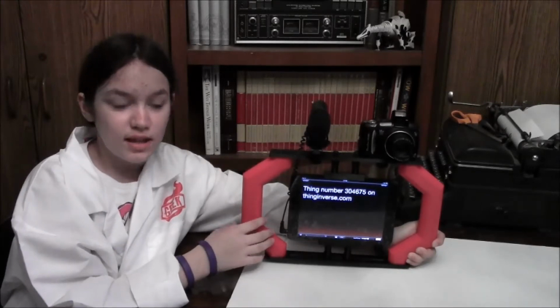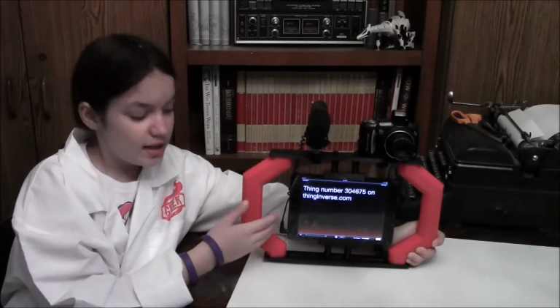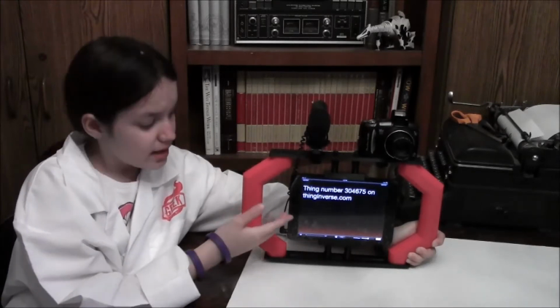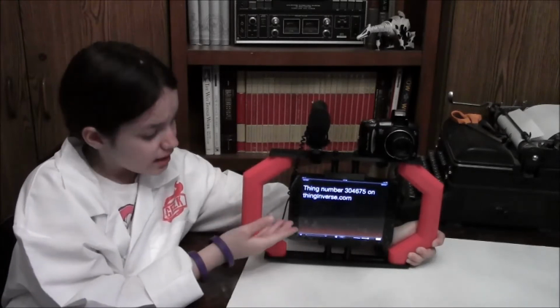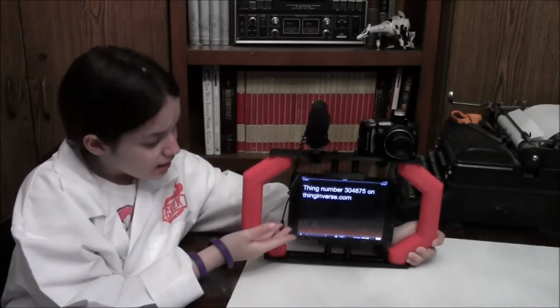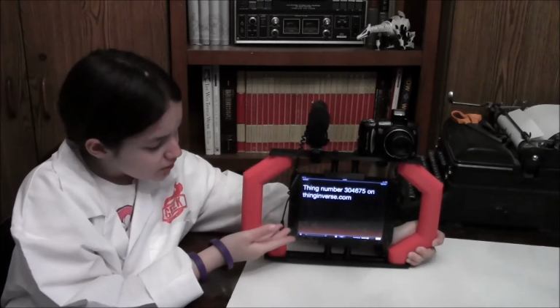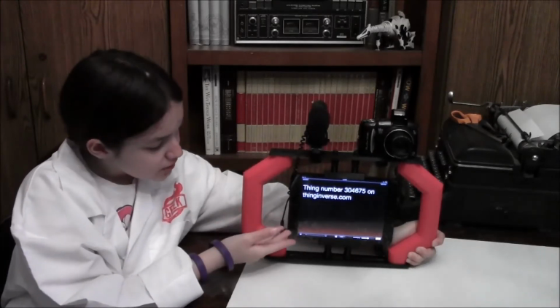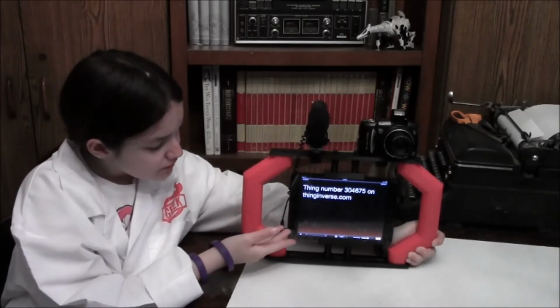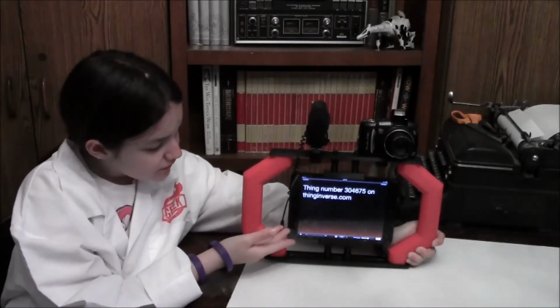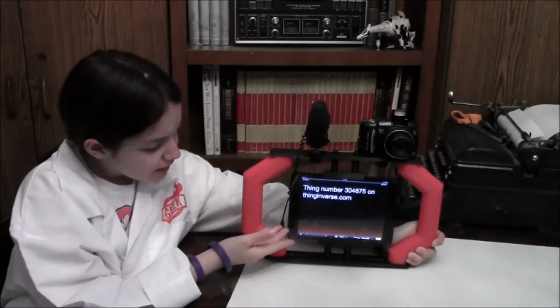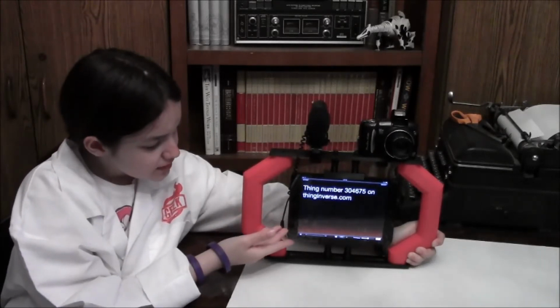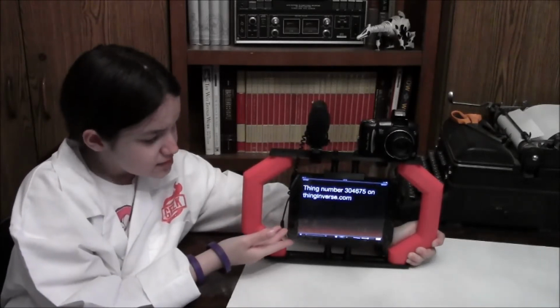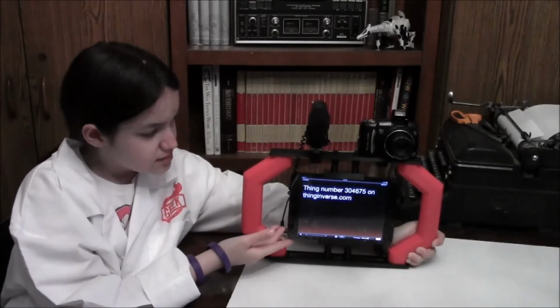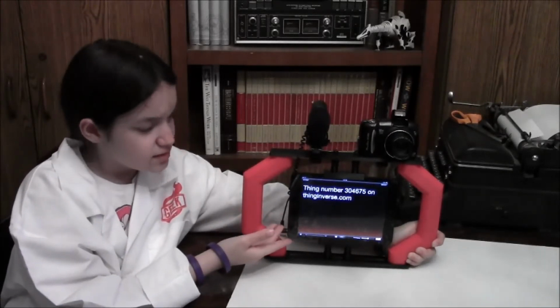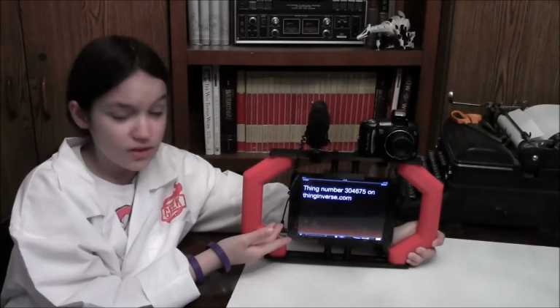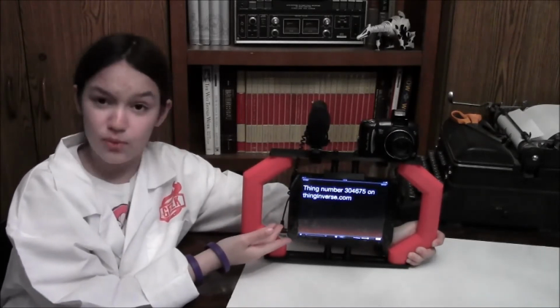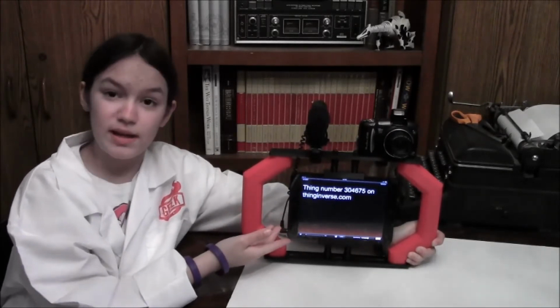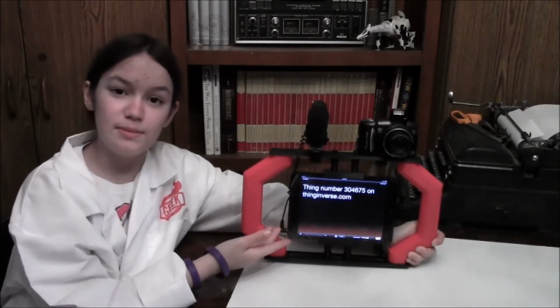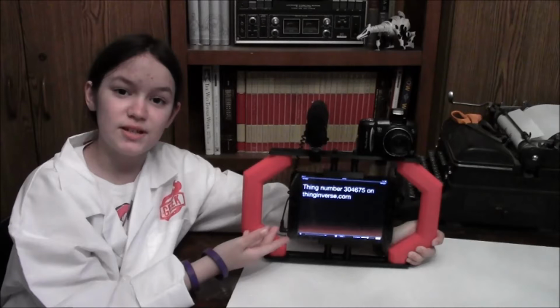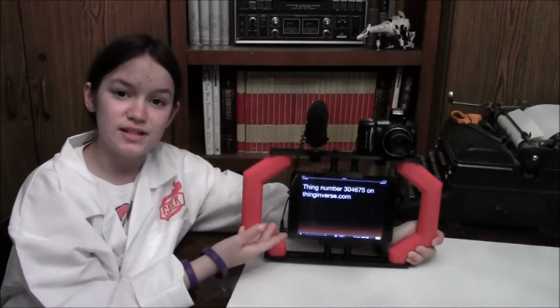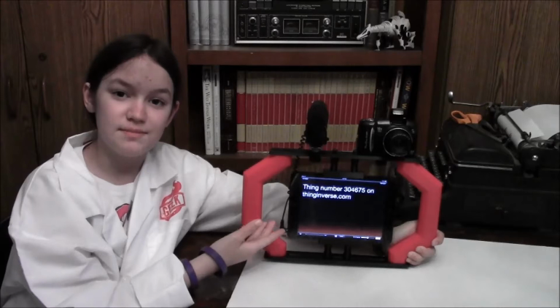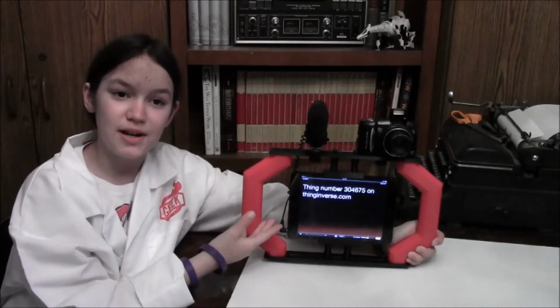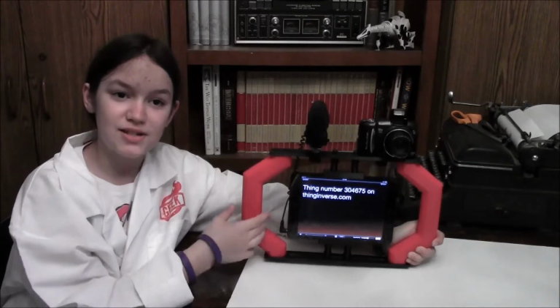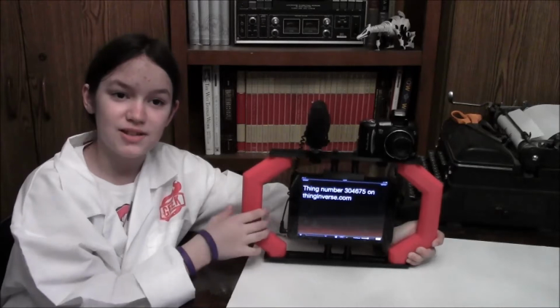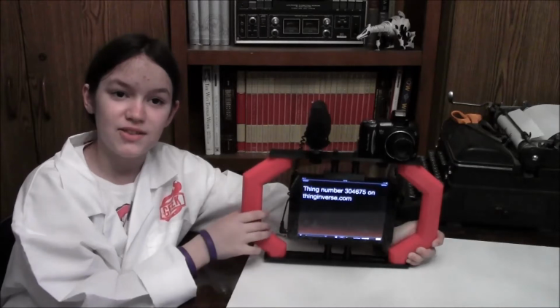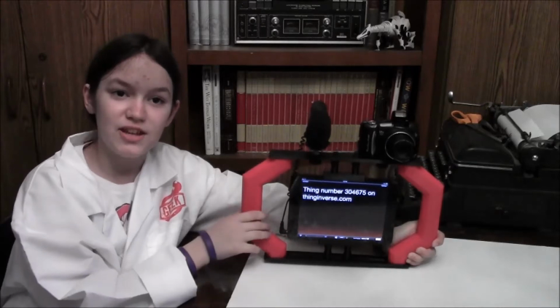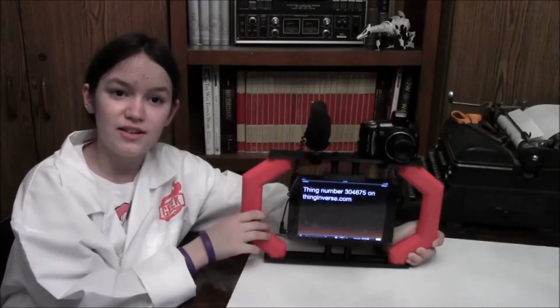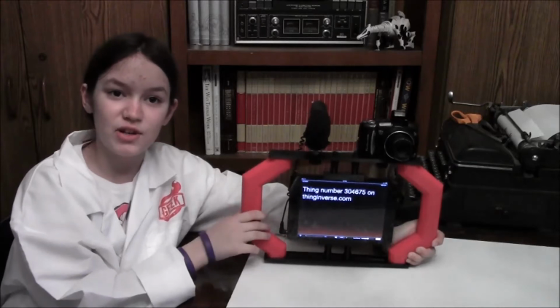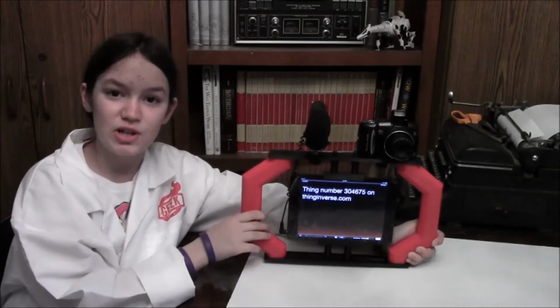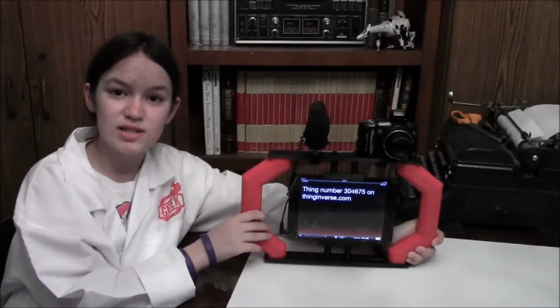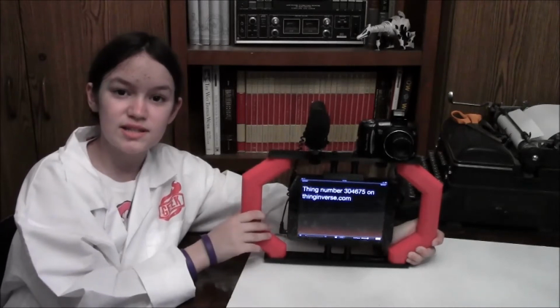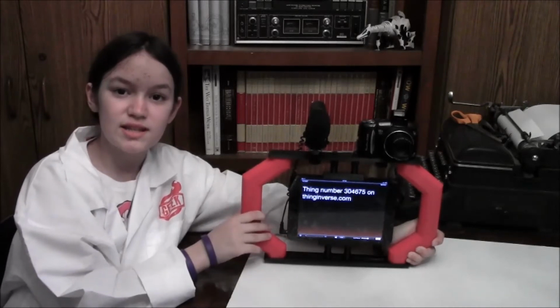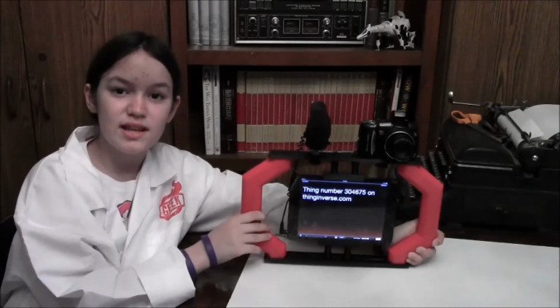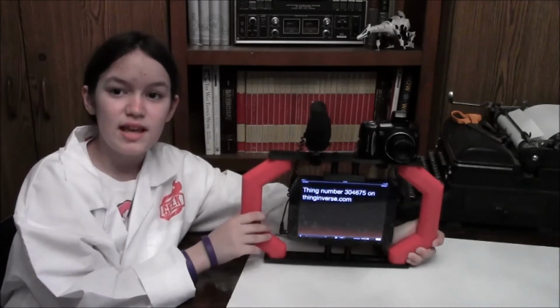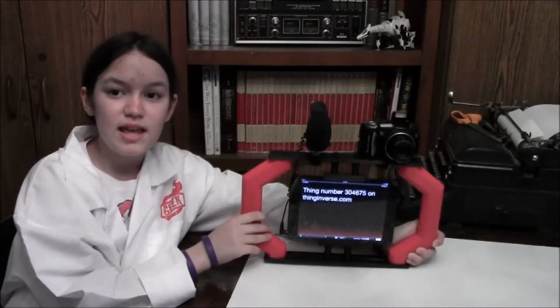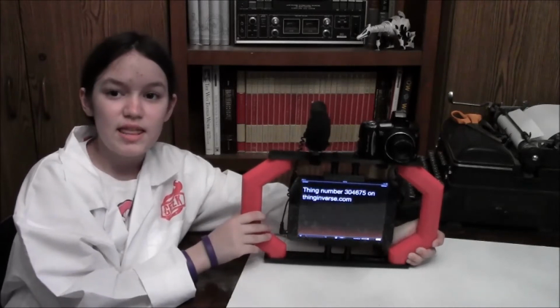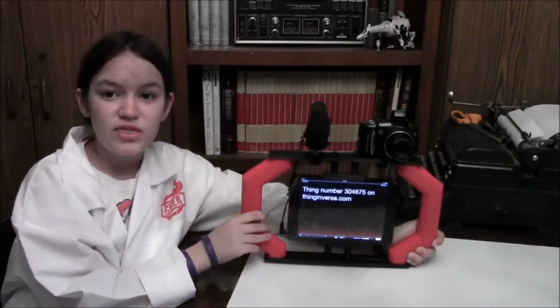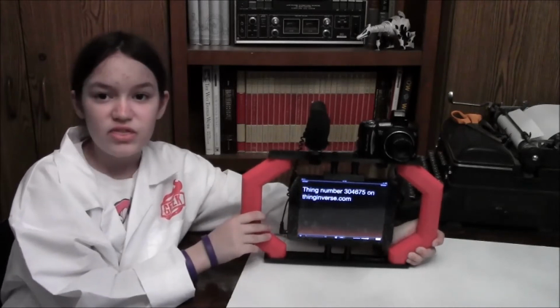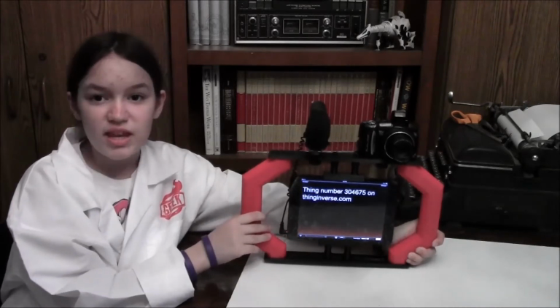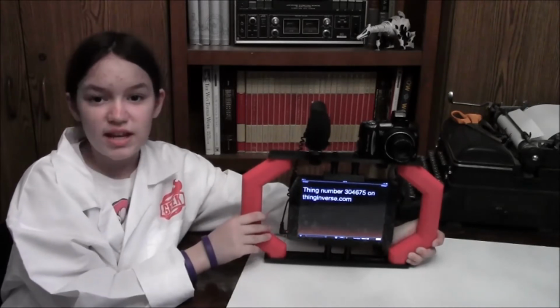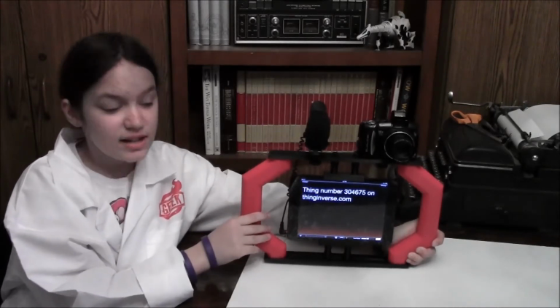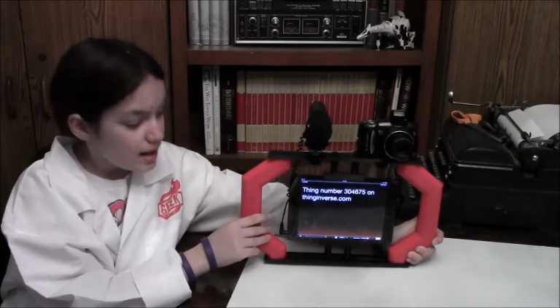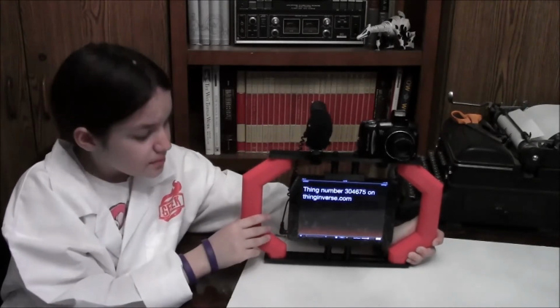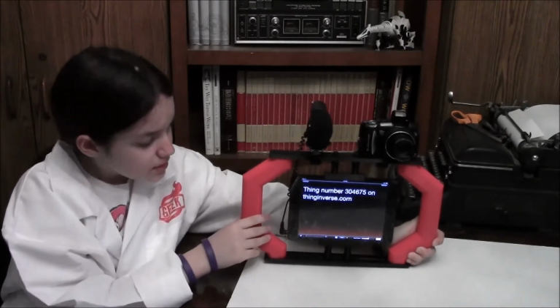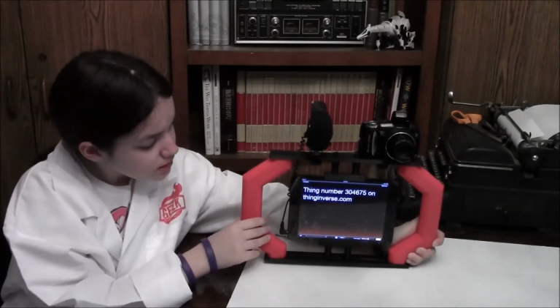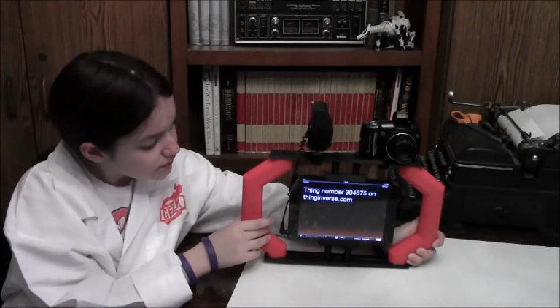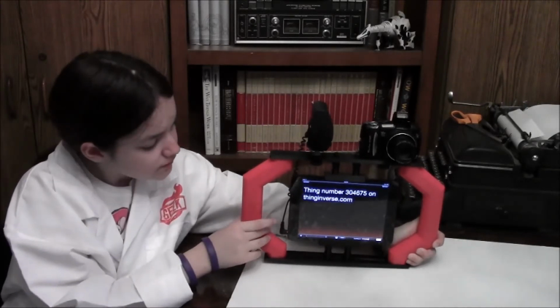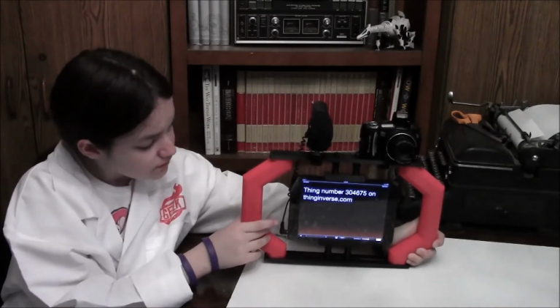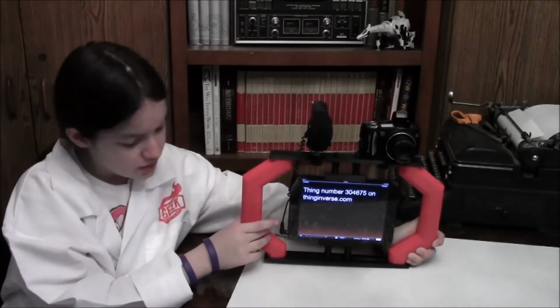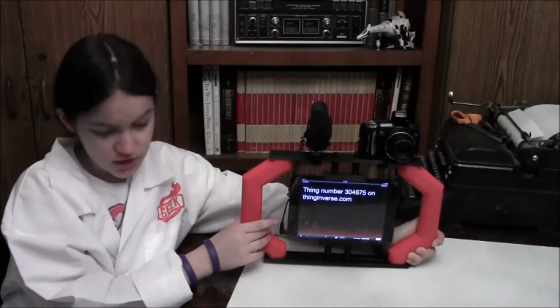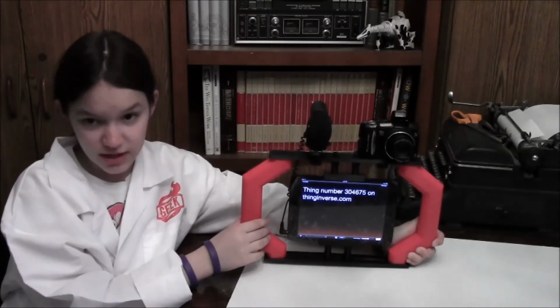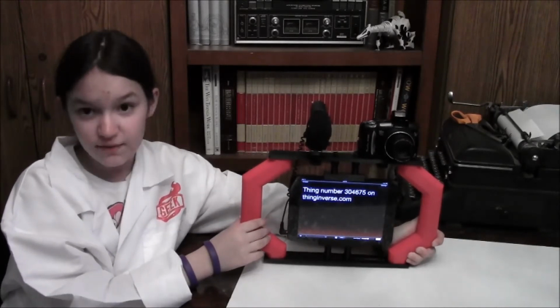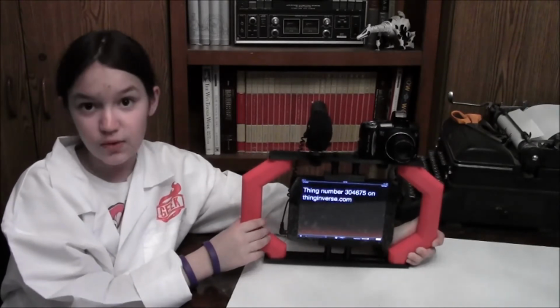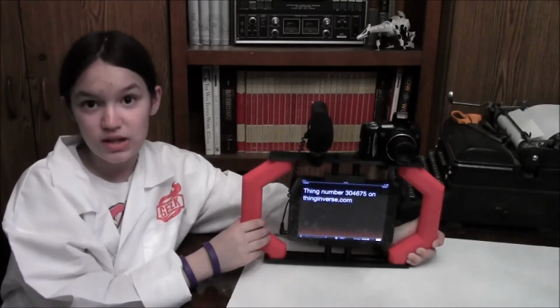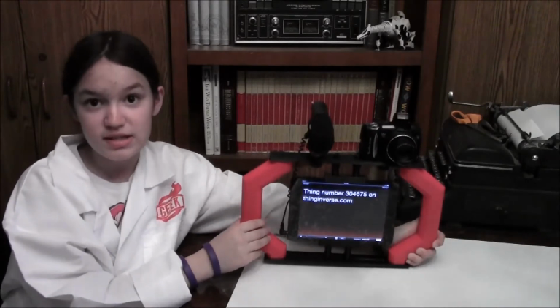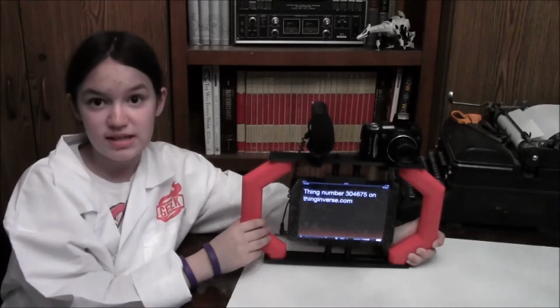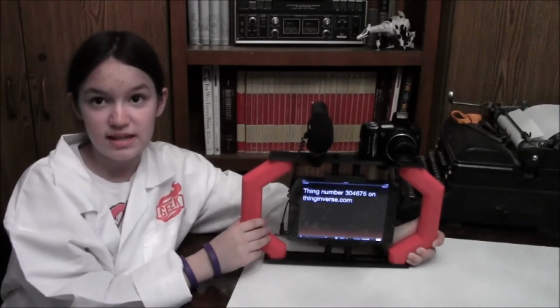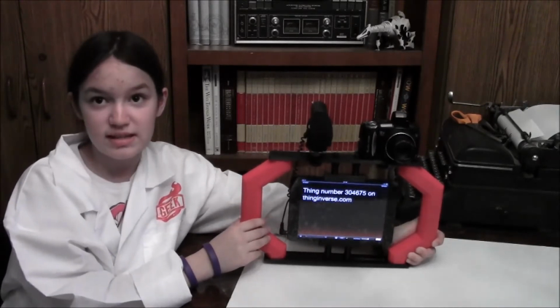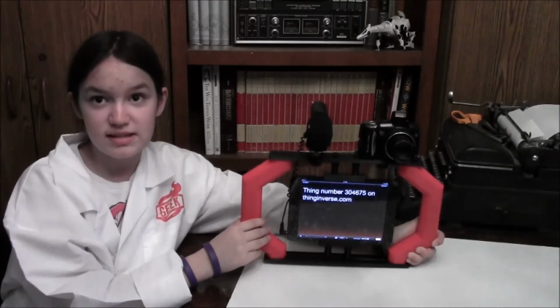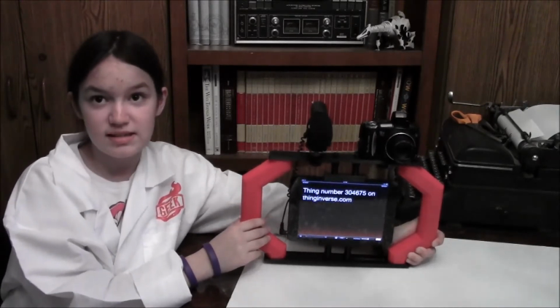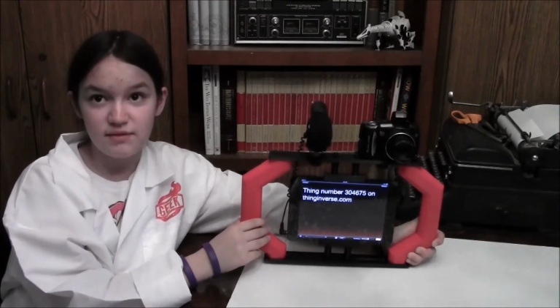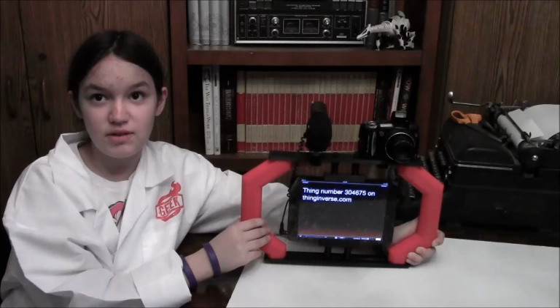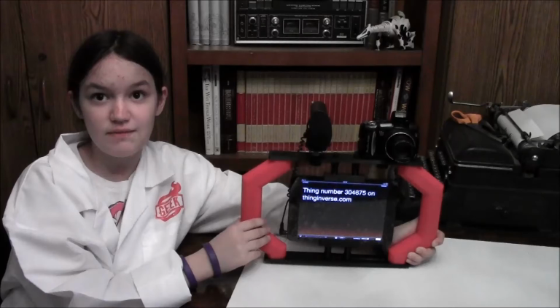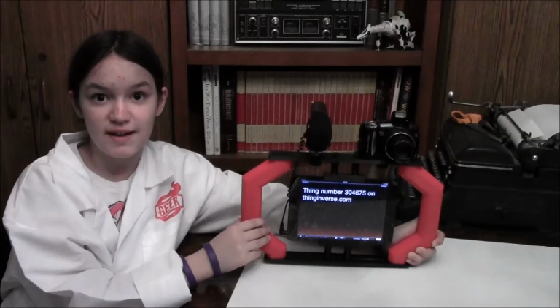You can find the 3D printed parts on Thingiverse, thing number 304675.